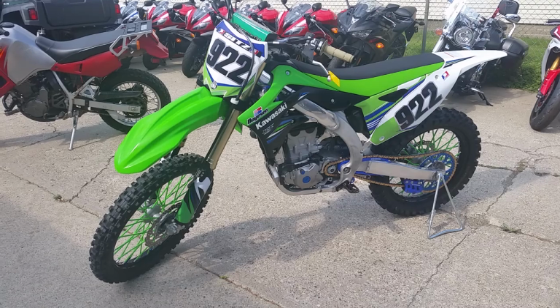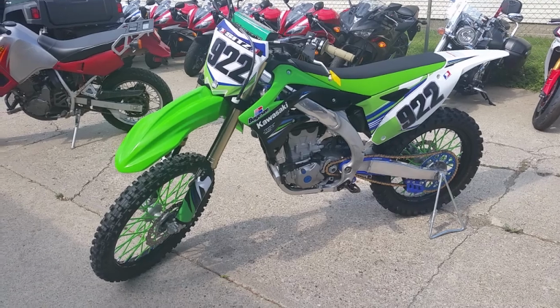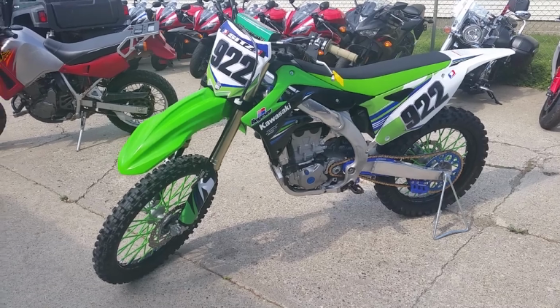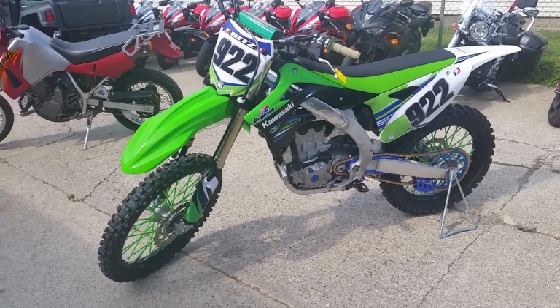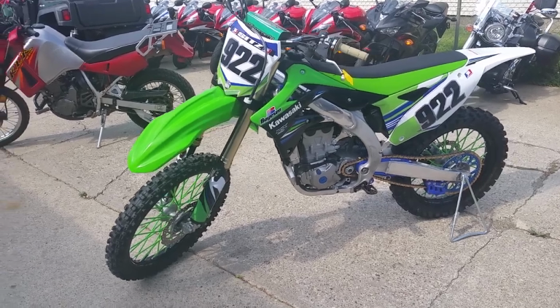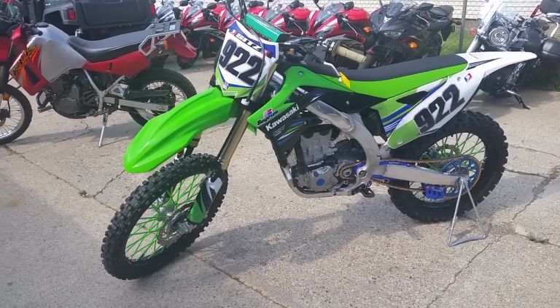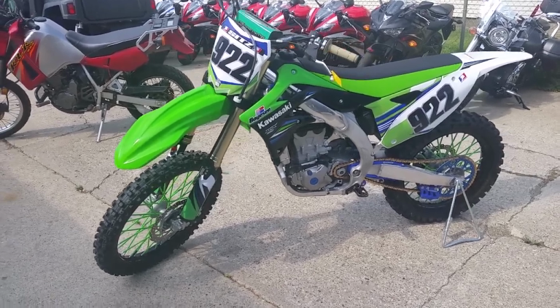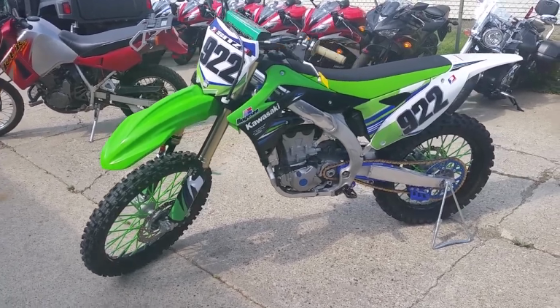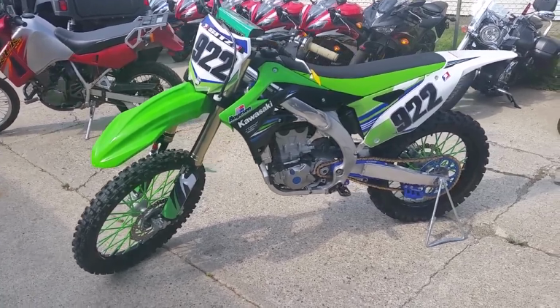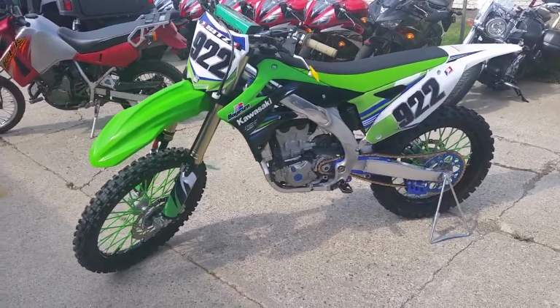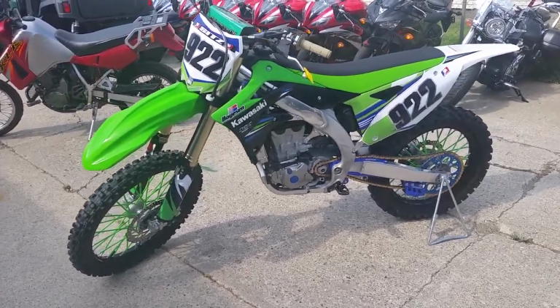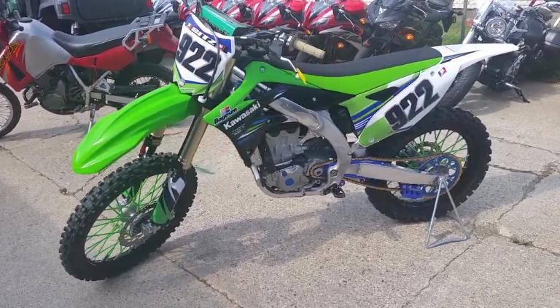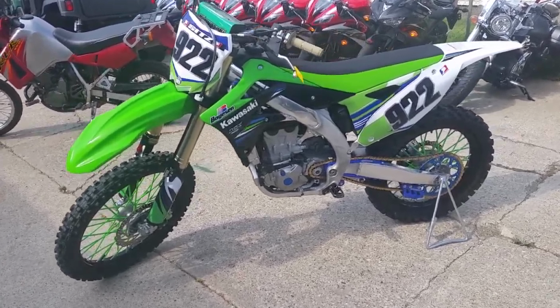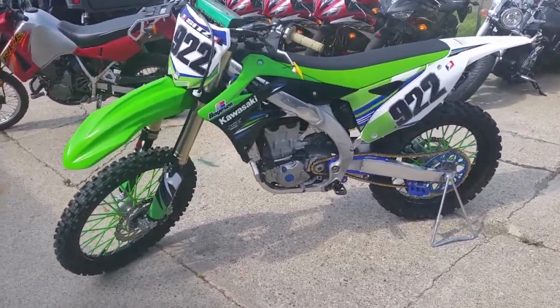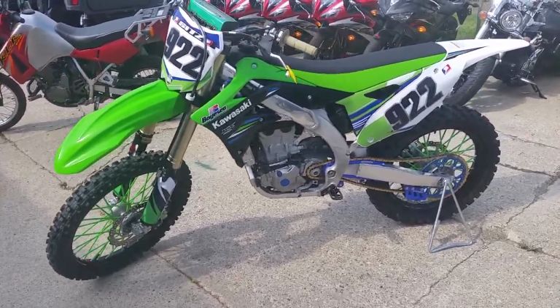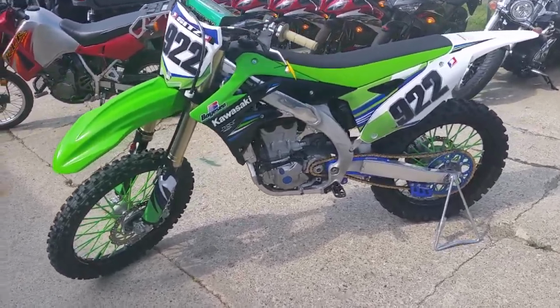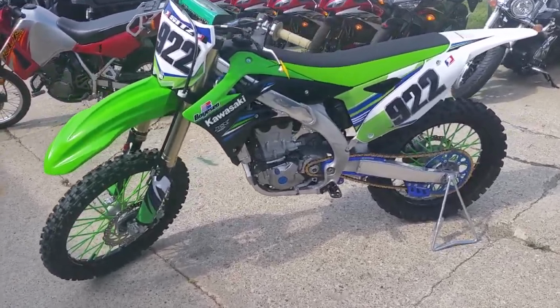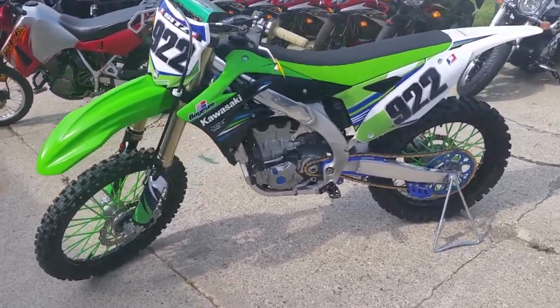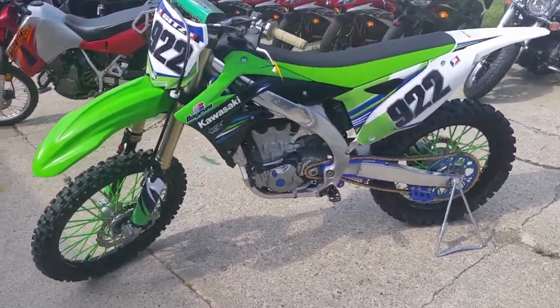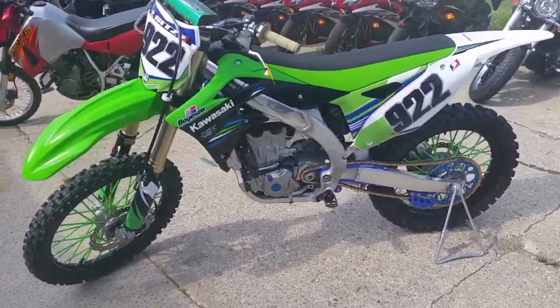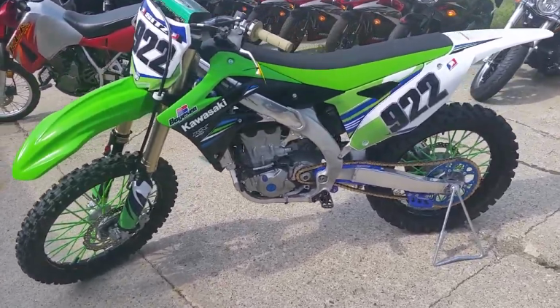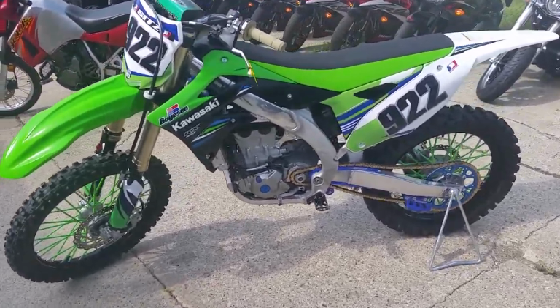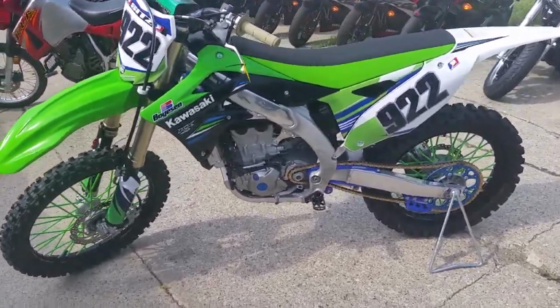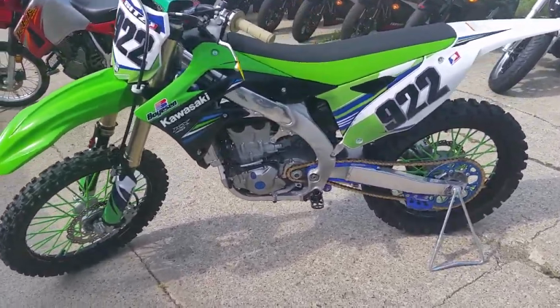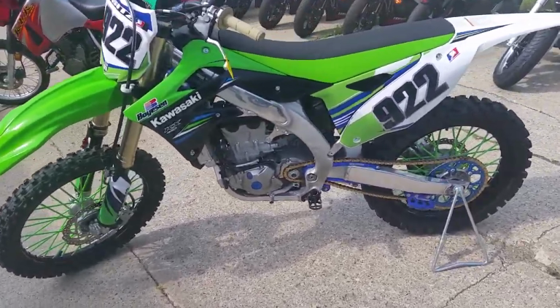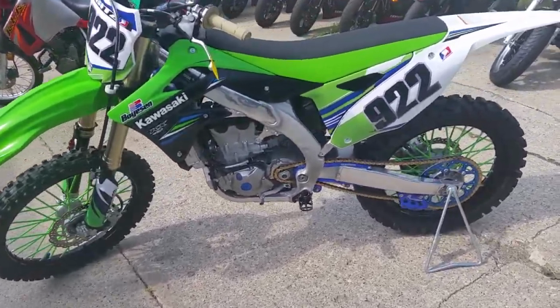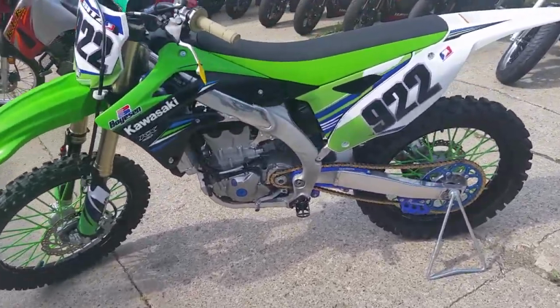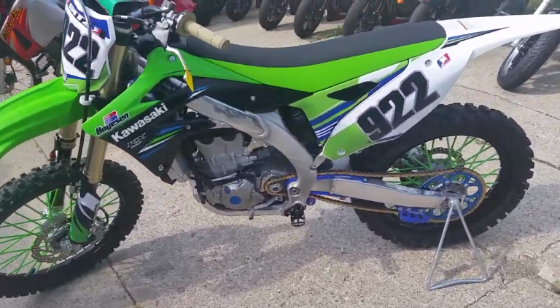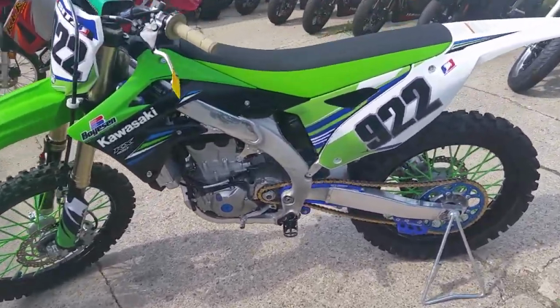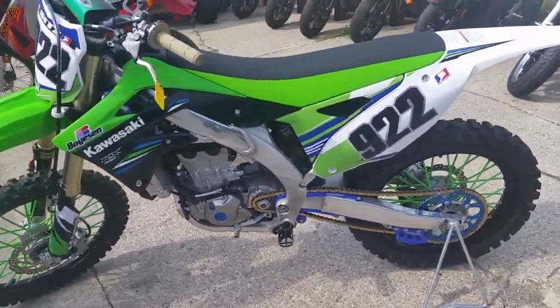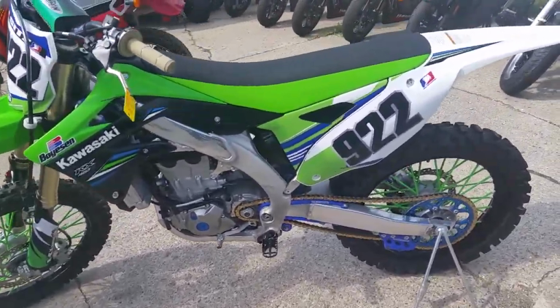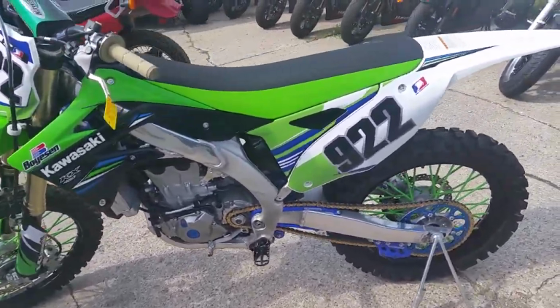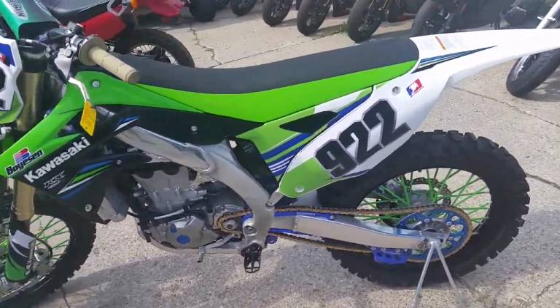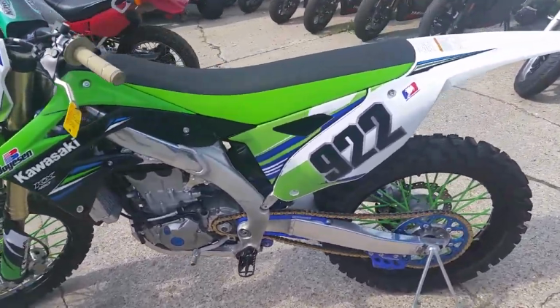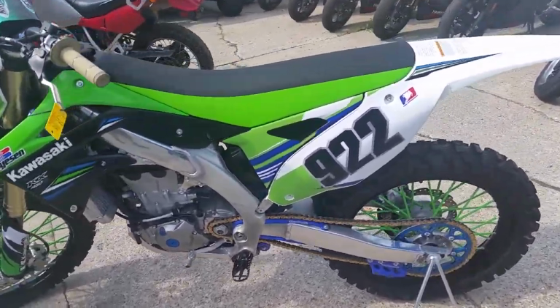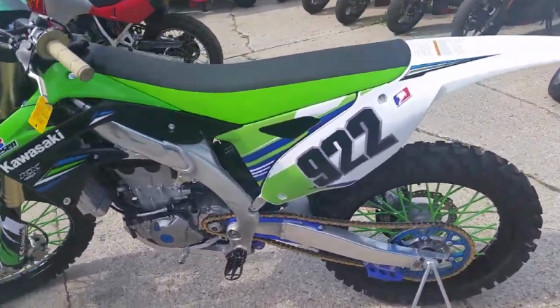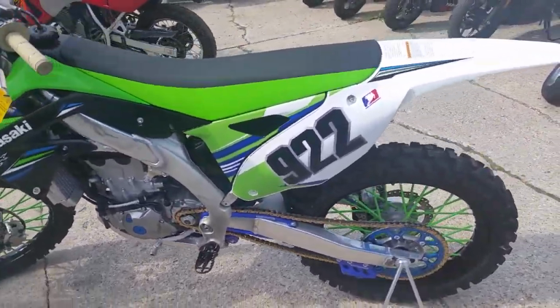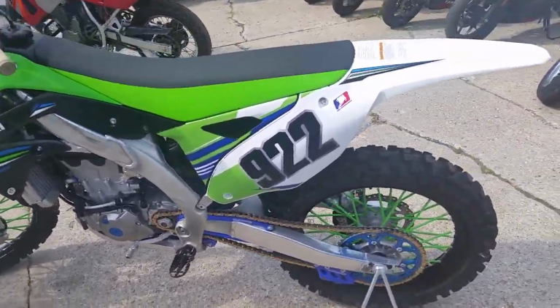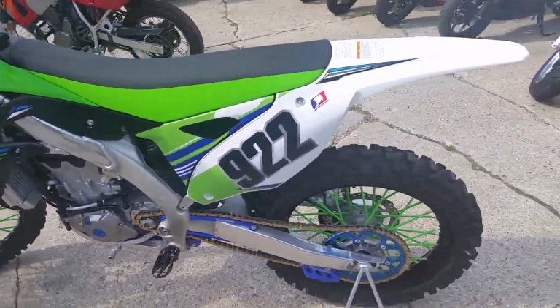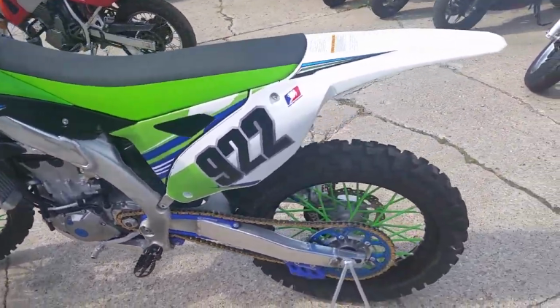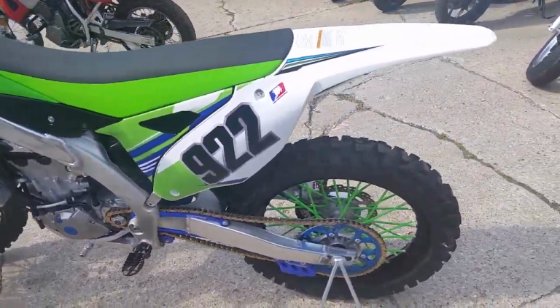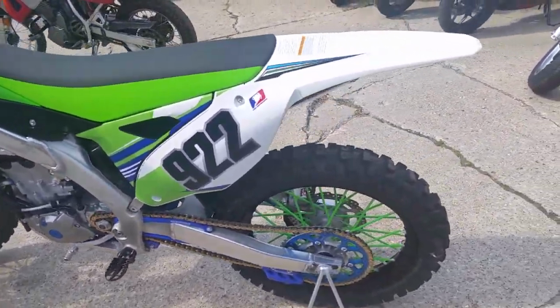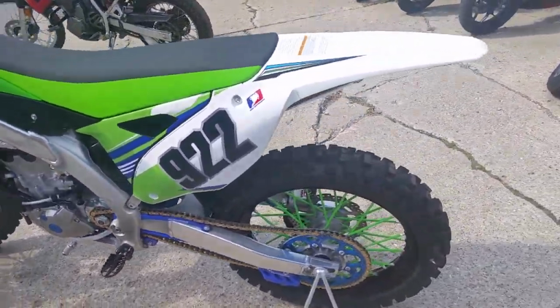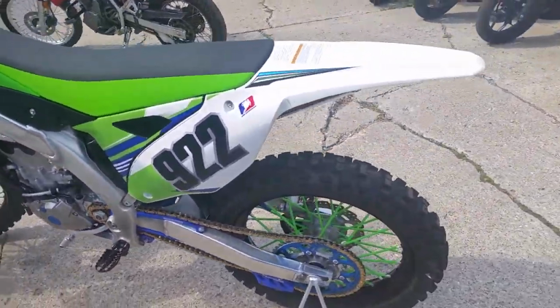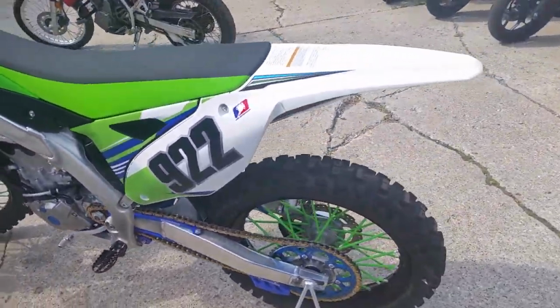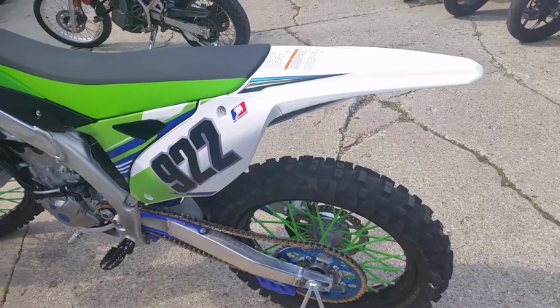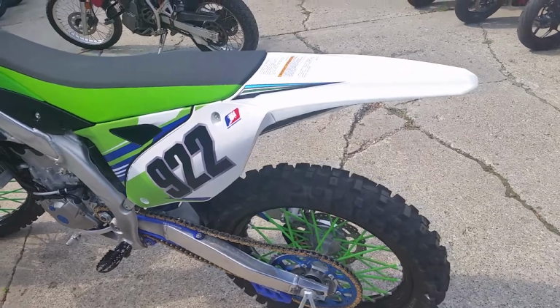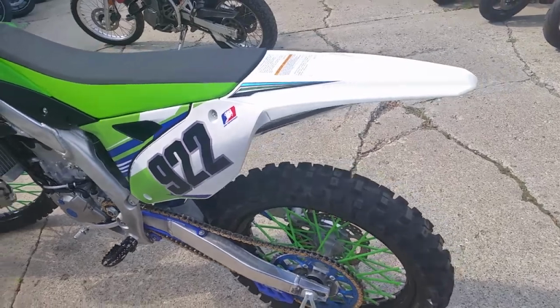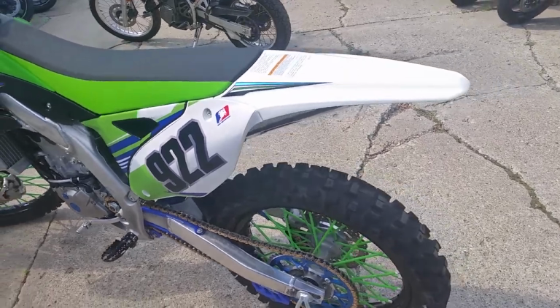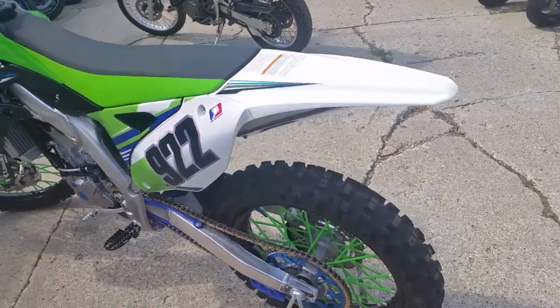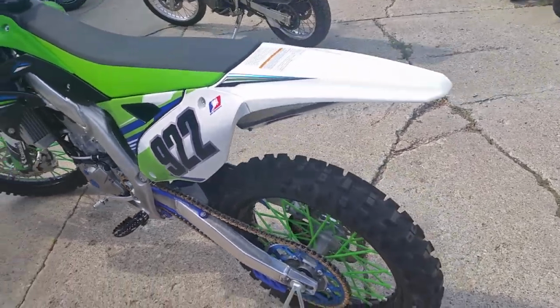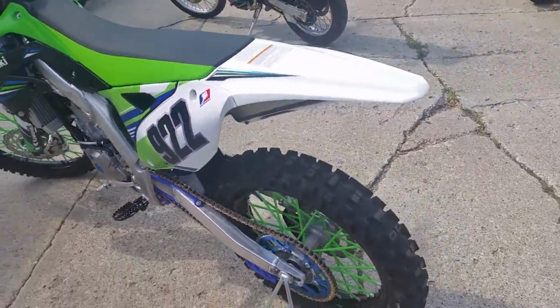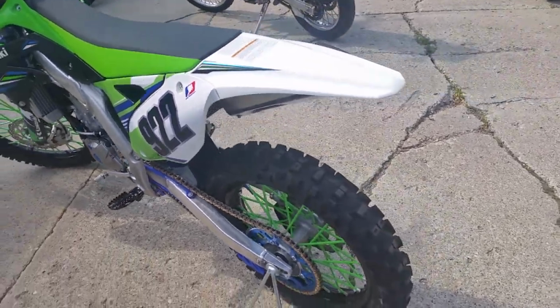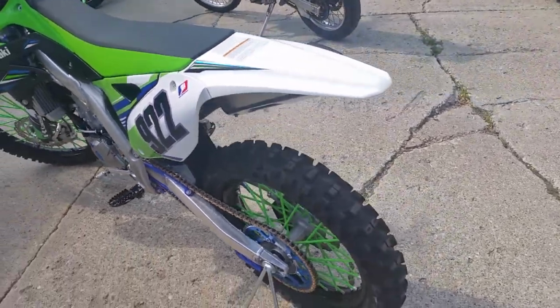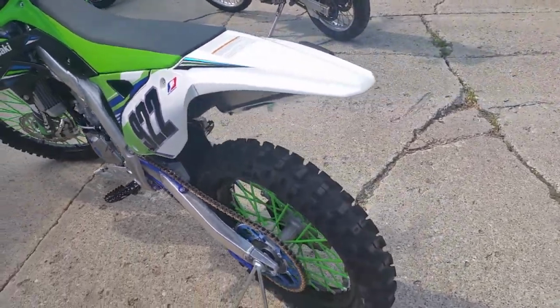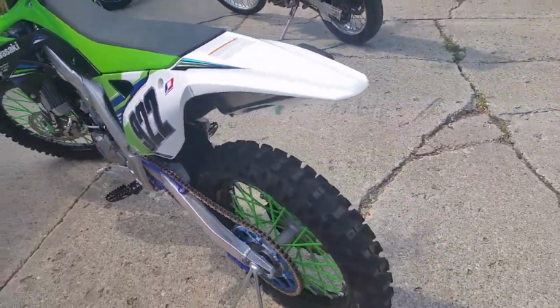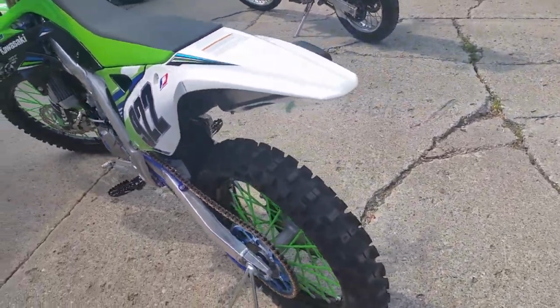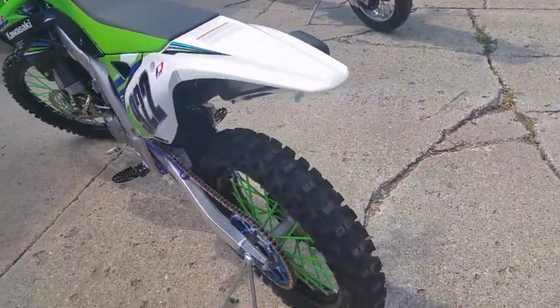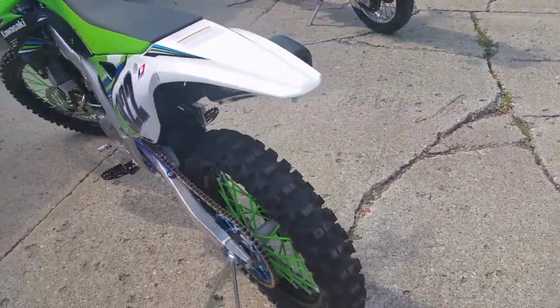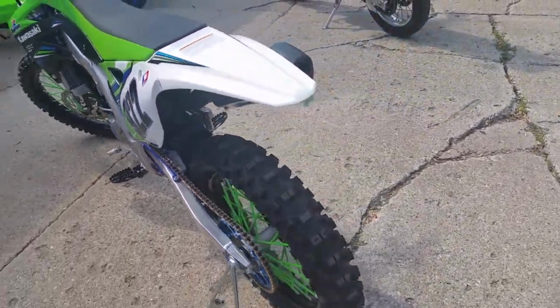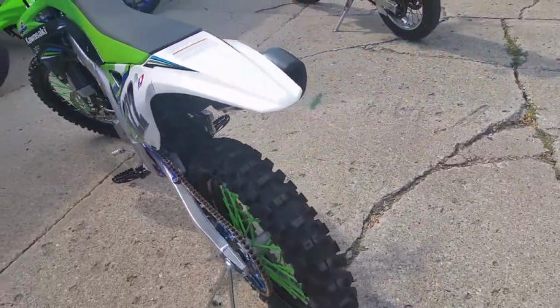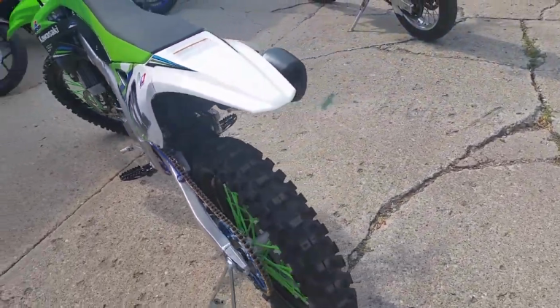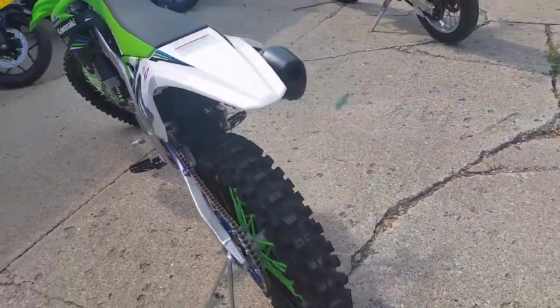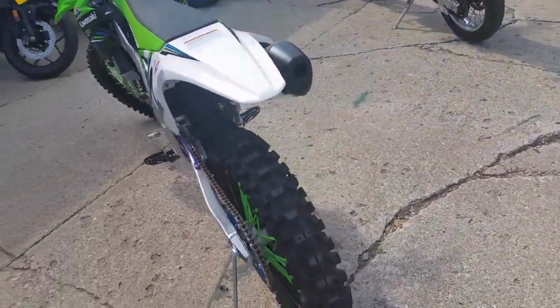We got a 2014 KX 450. This bike is completely done and ready to tear up the trails.